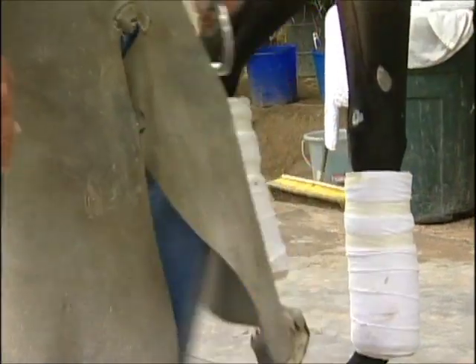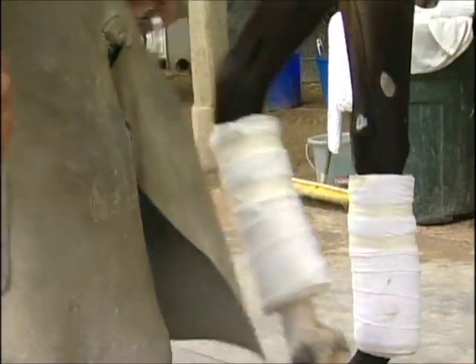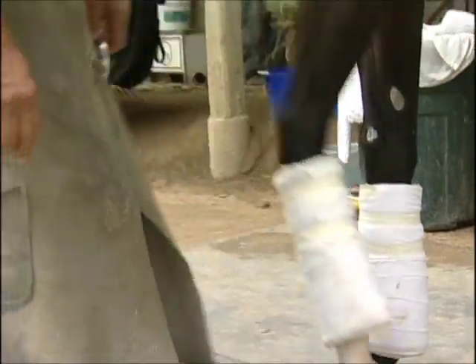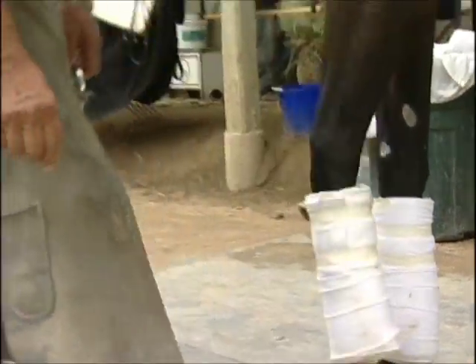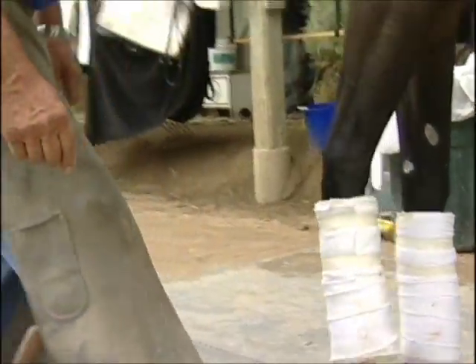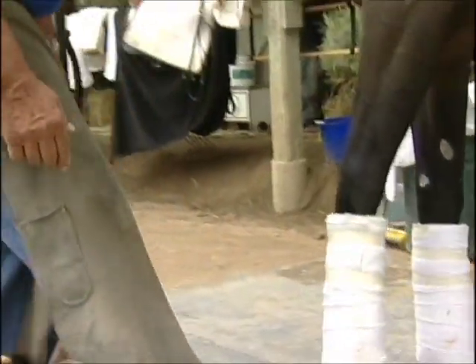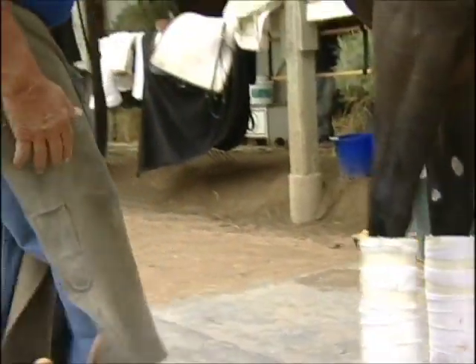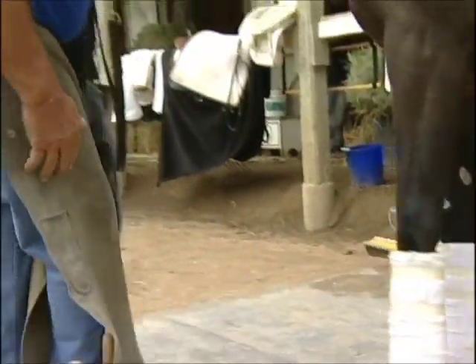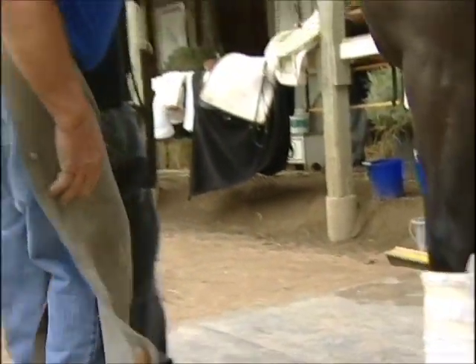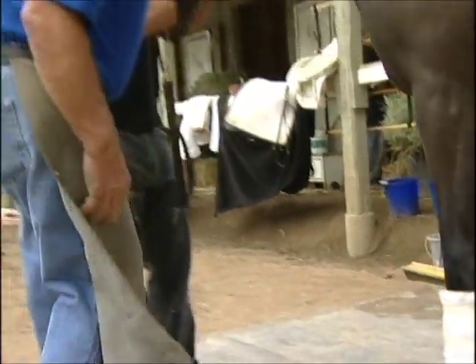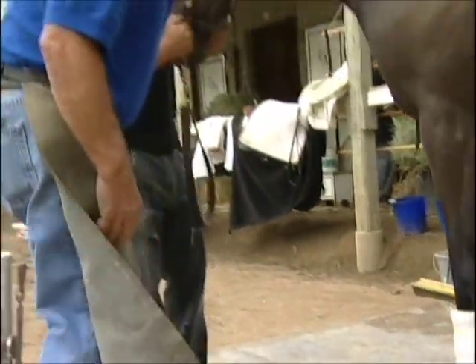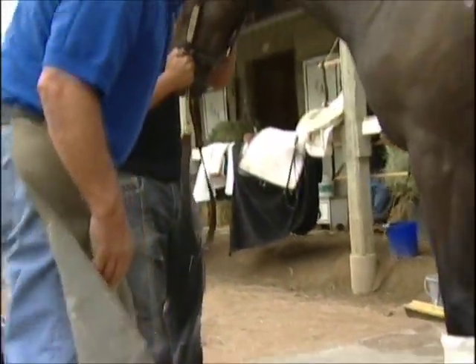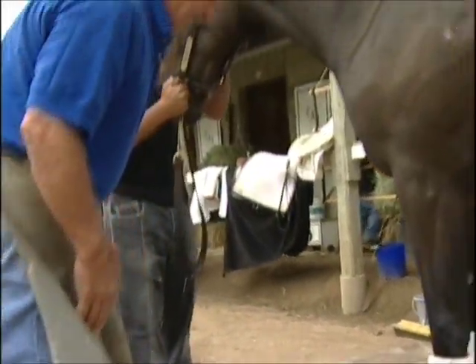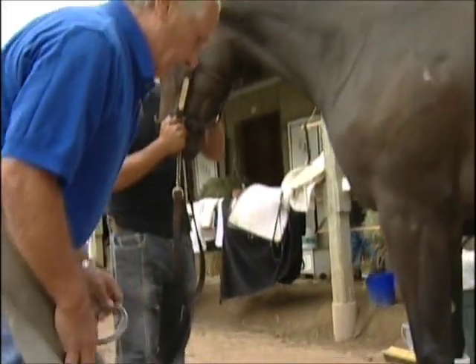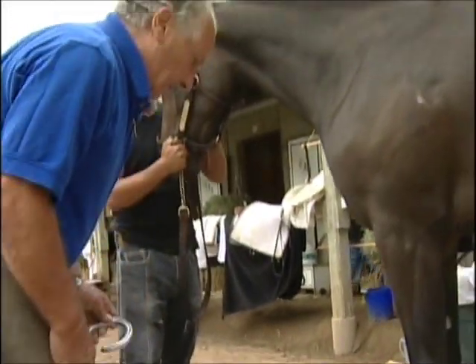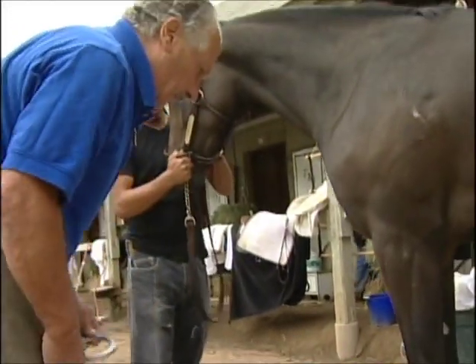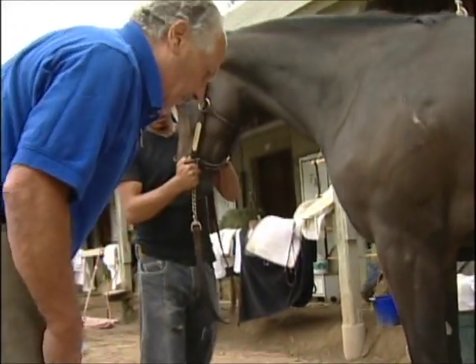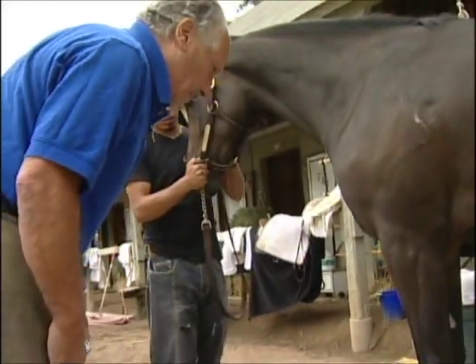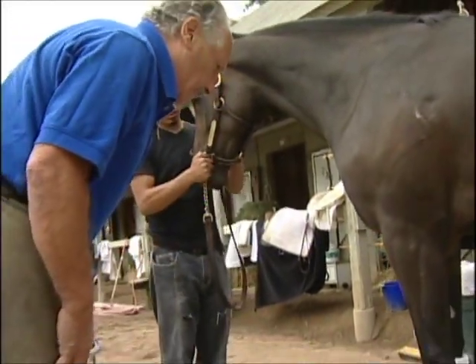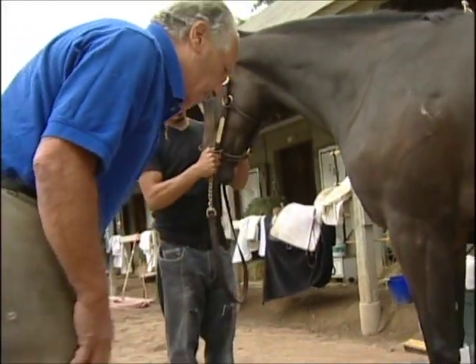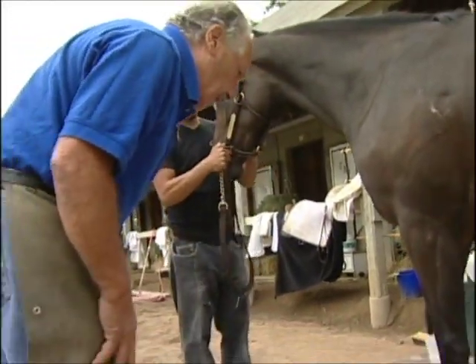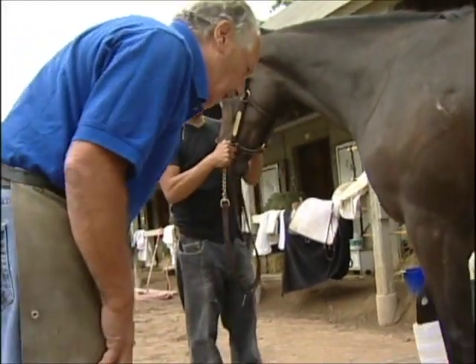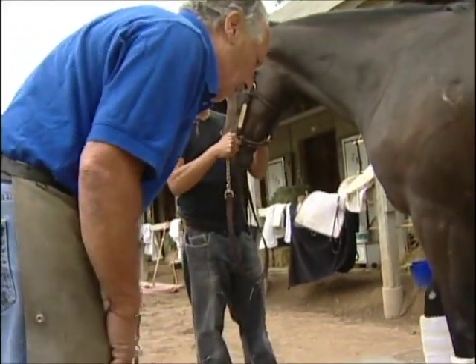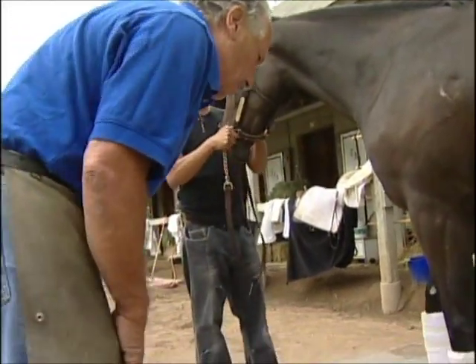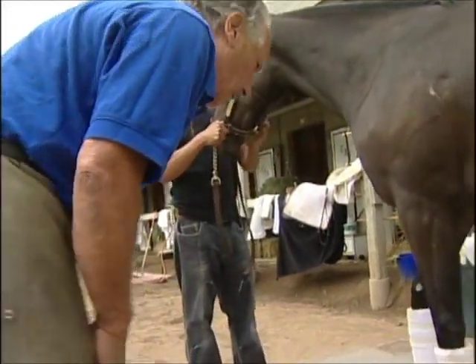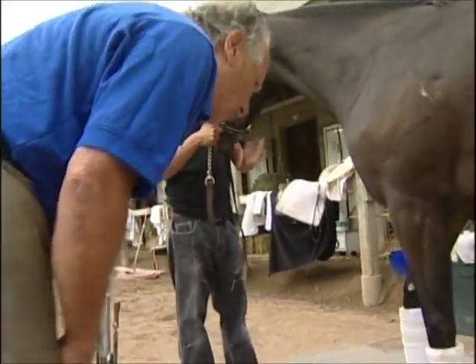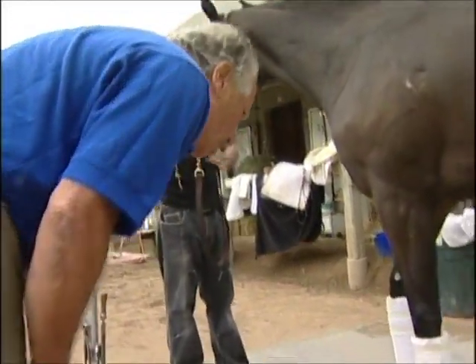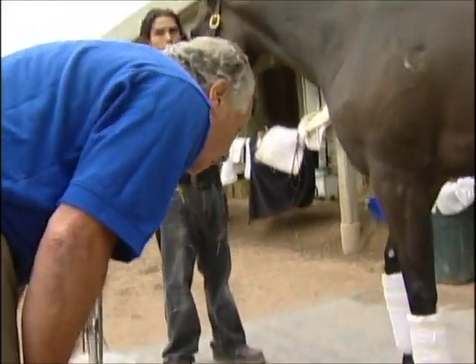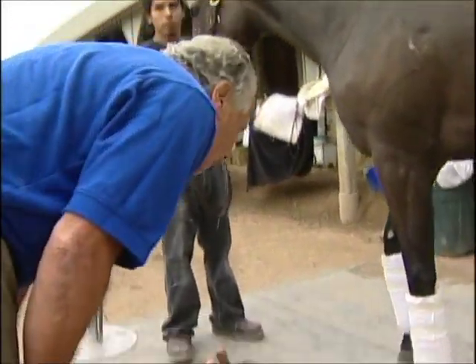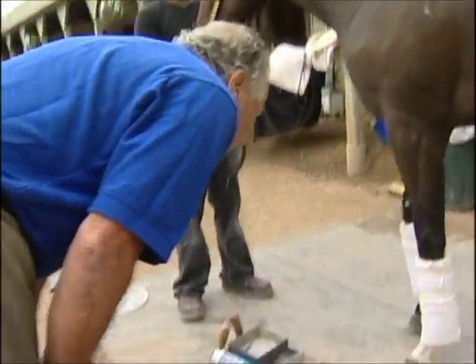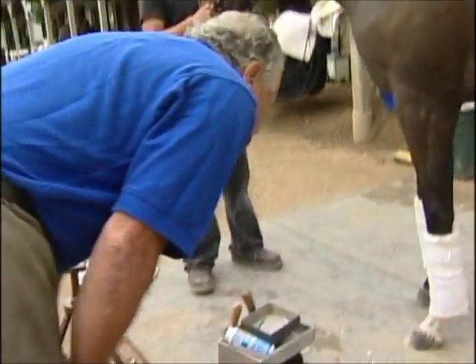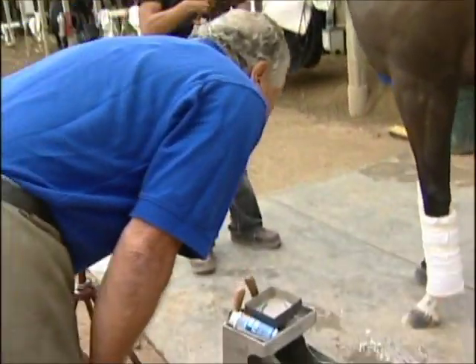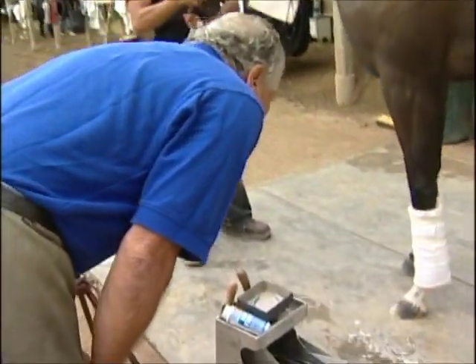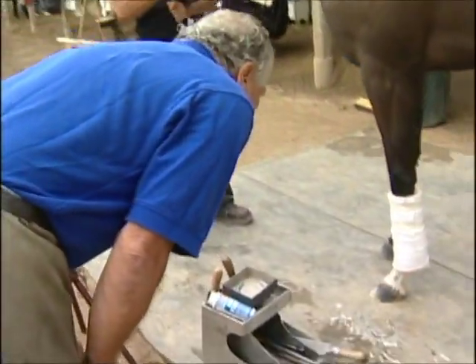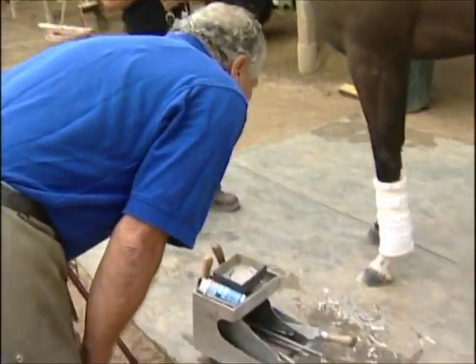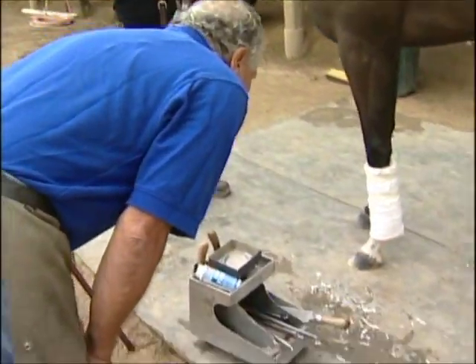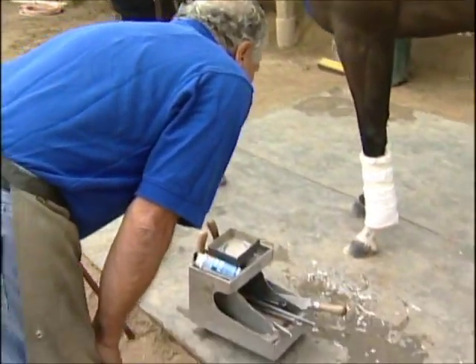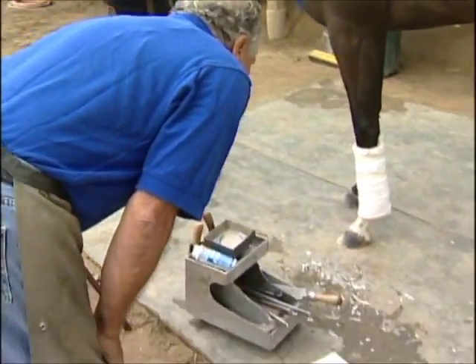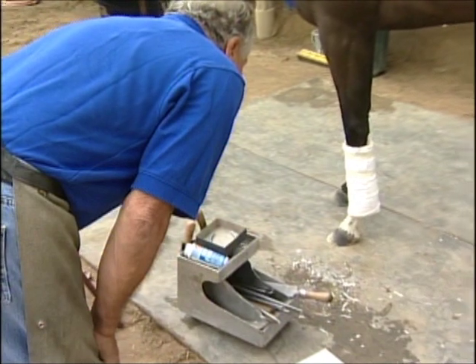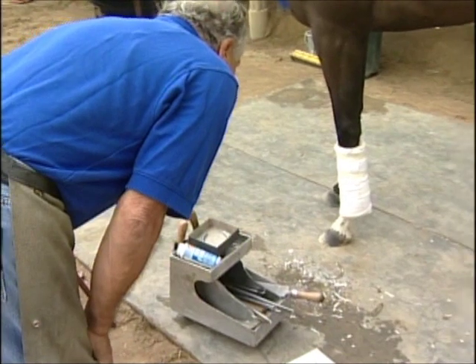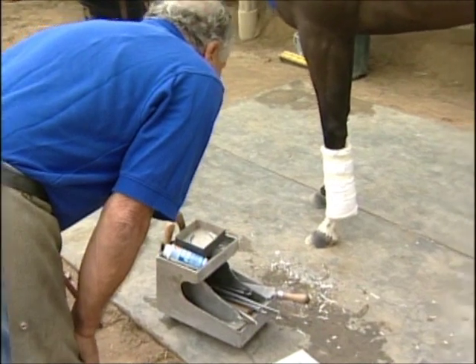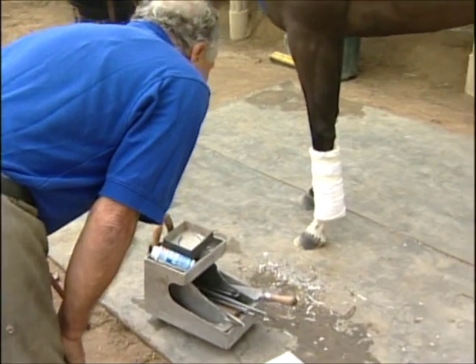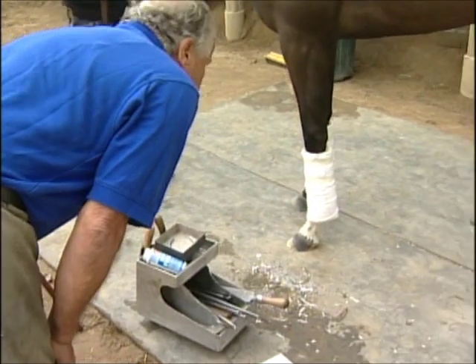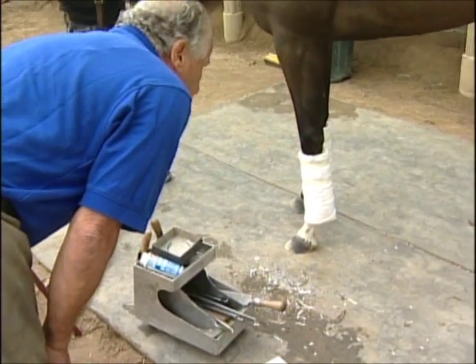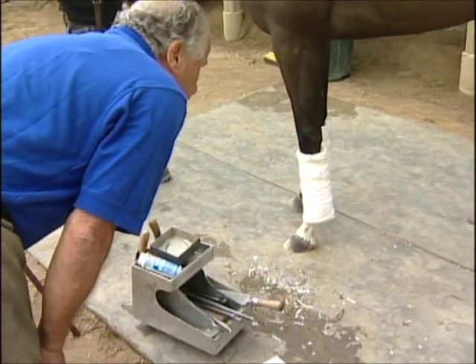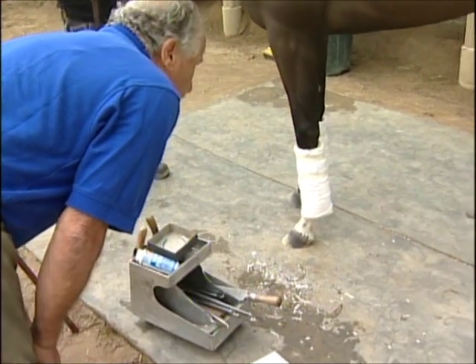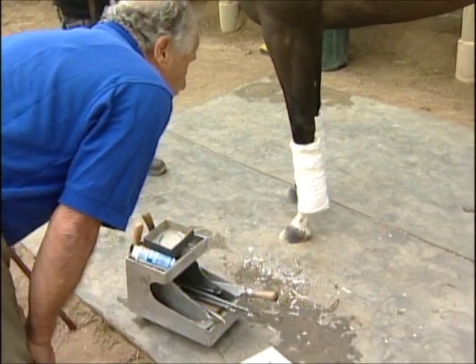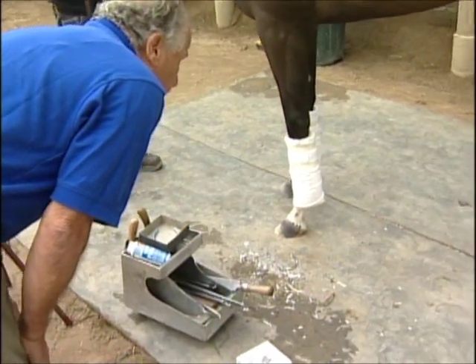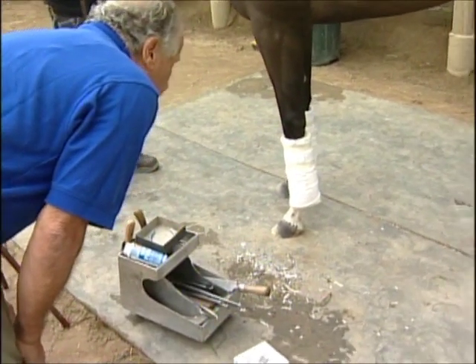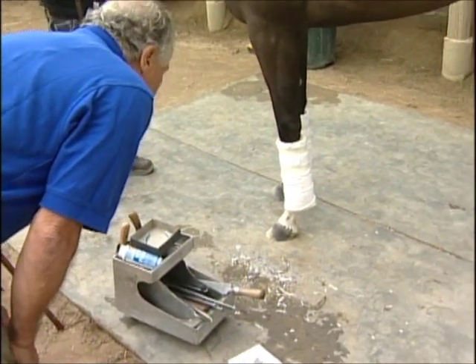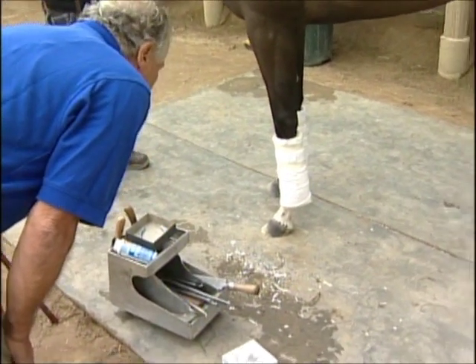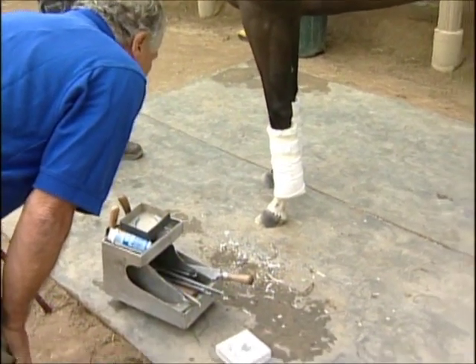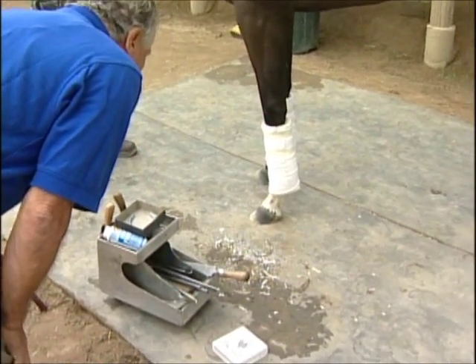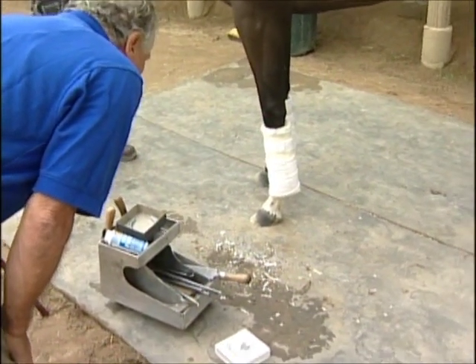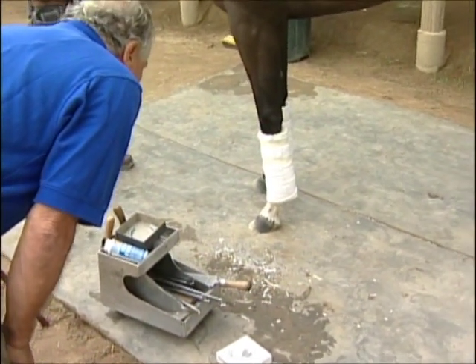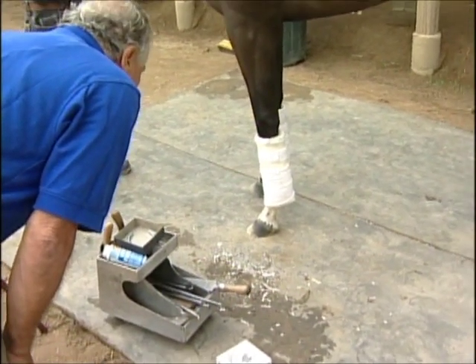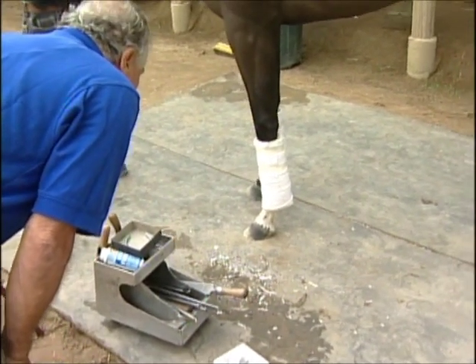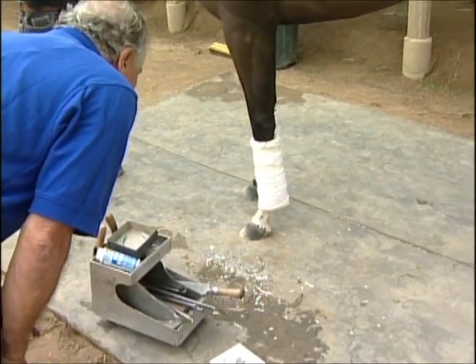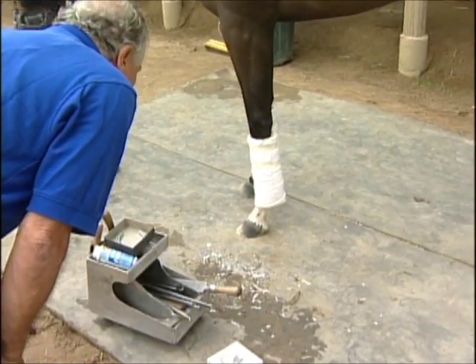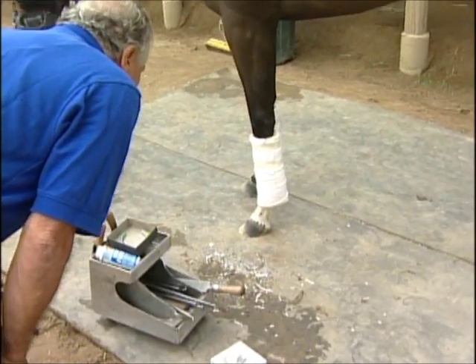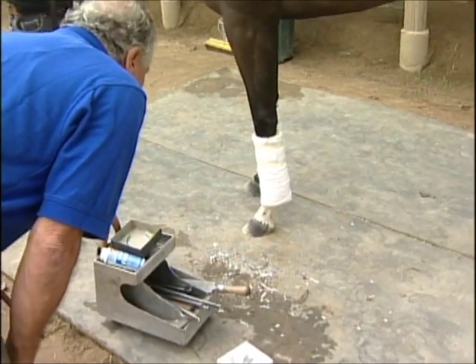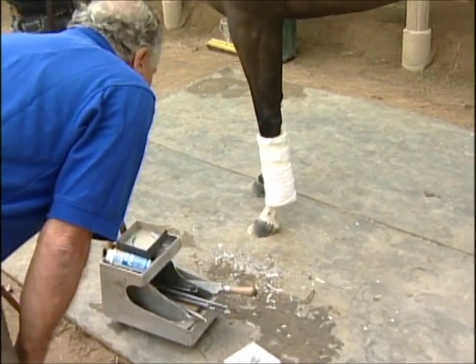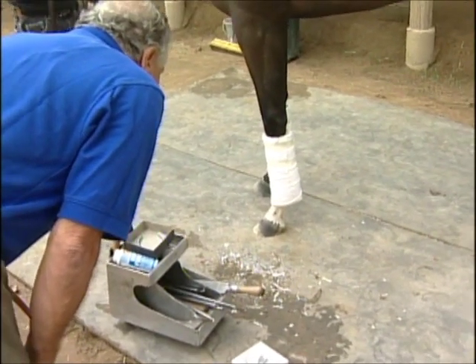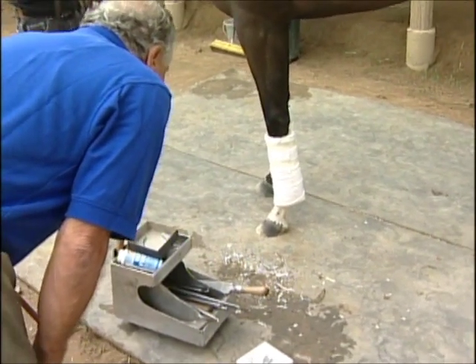I'm going to look at it now from the side here so I make sure I get a good angle and a good balance so she breaks over the way she's supposed to.